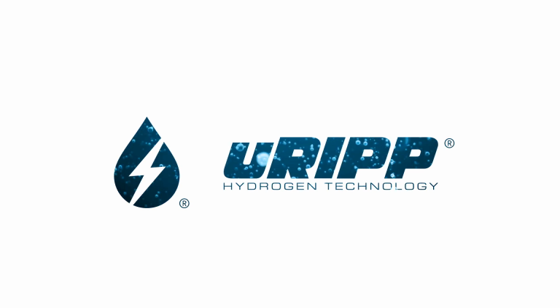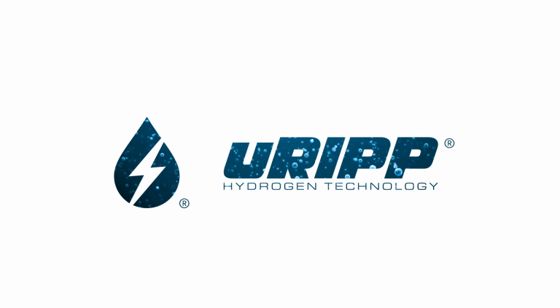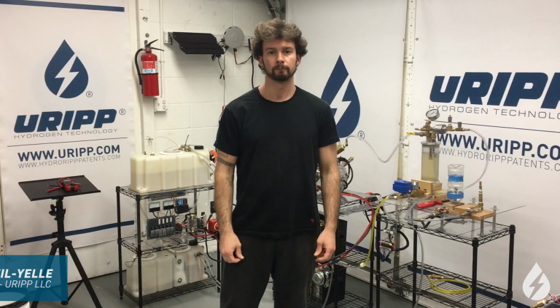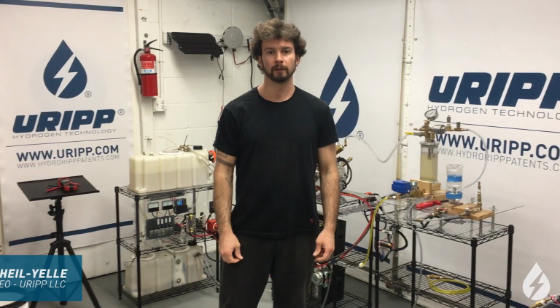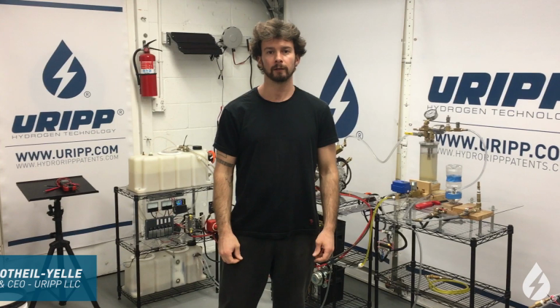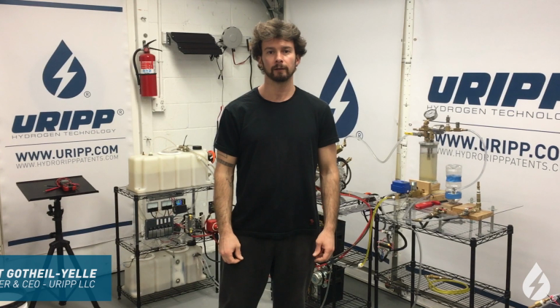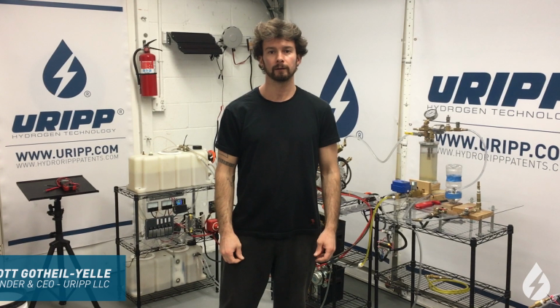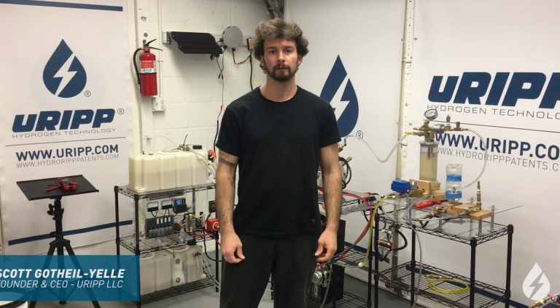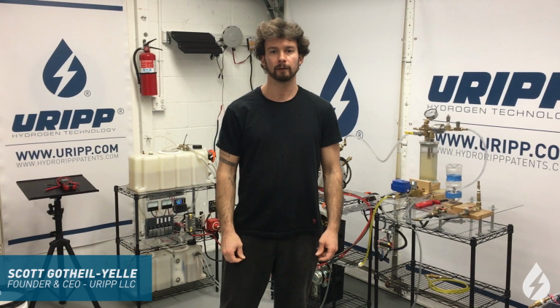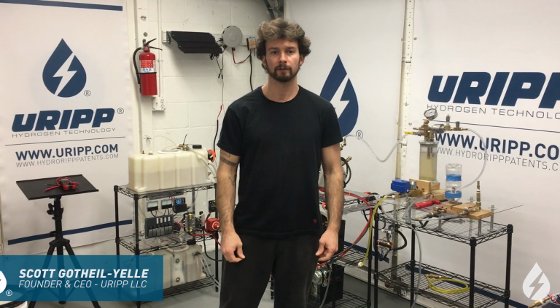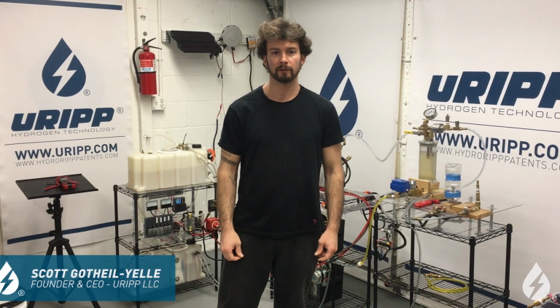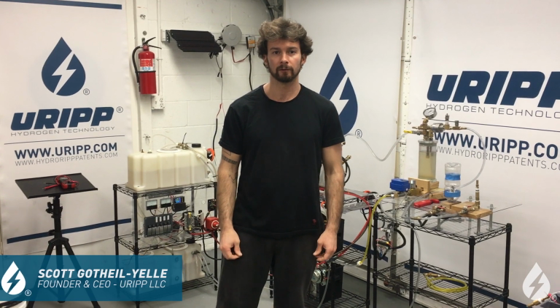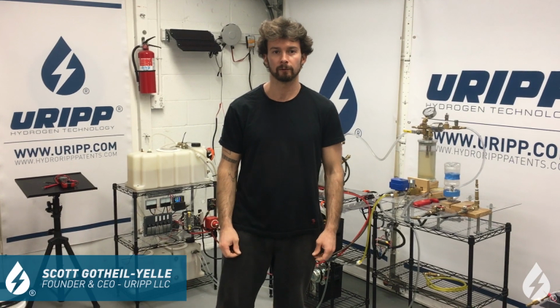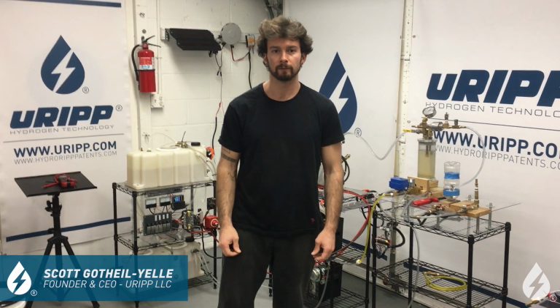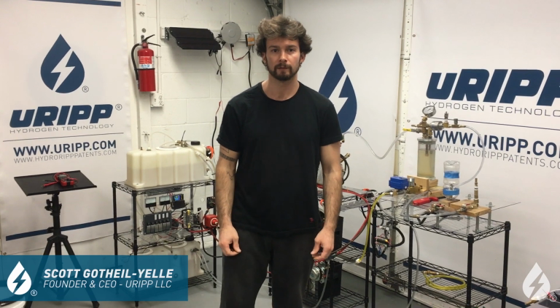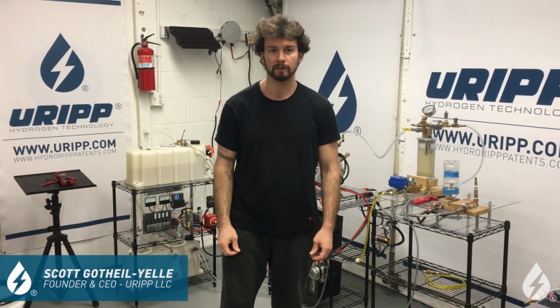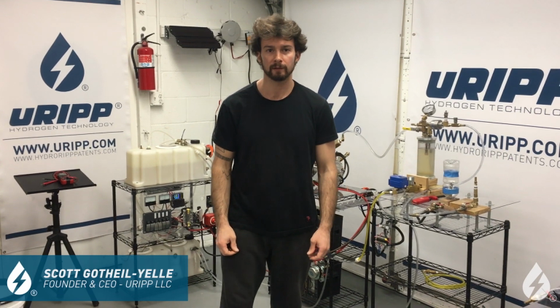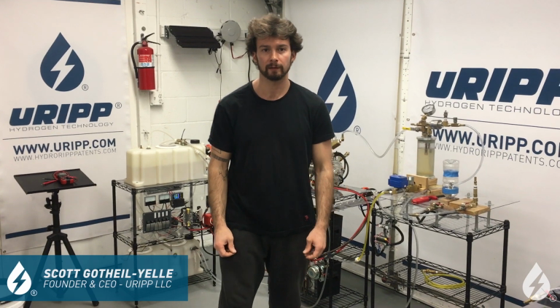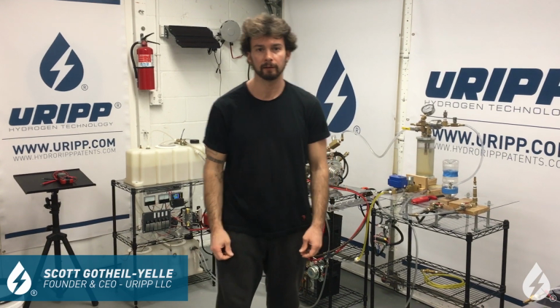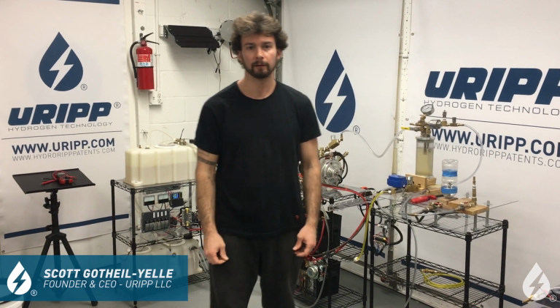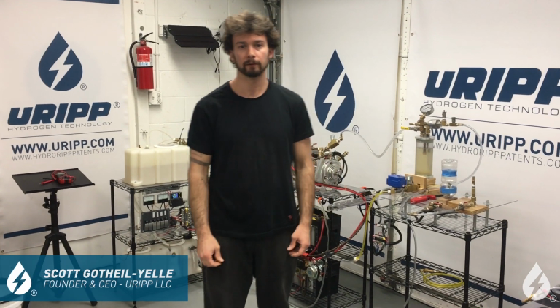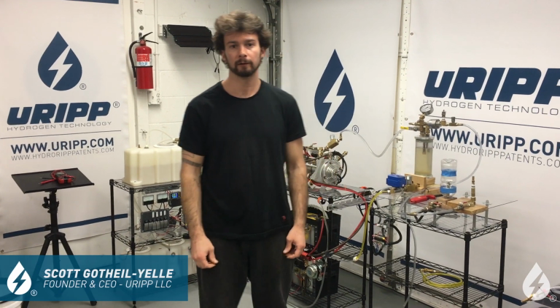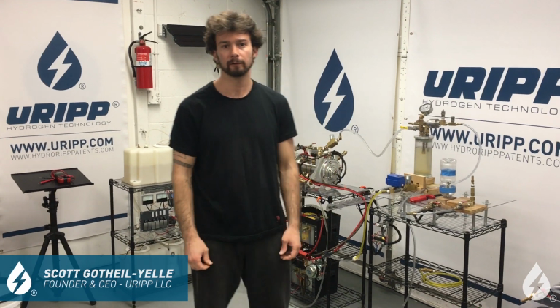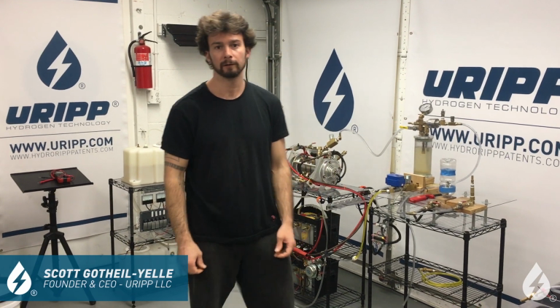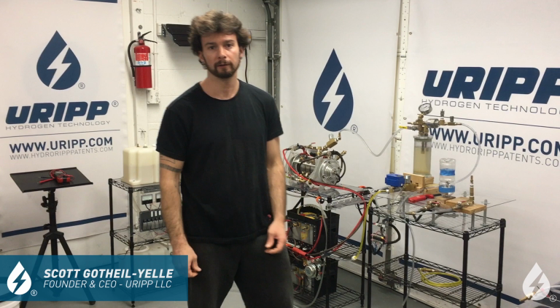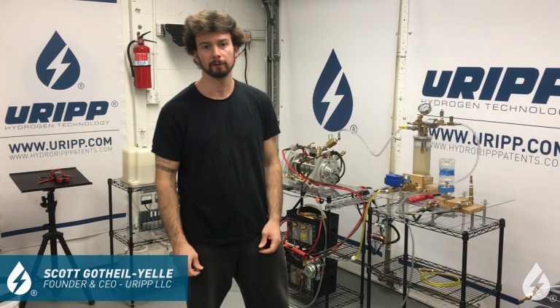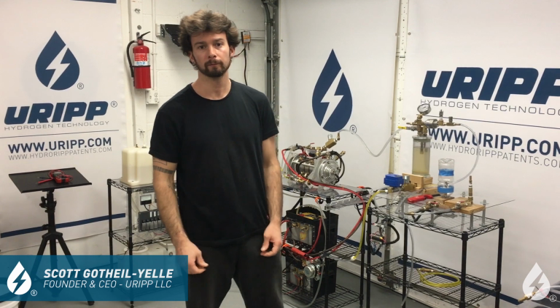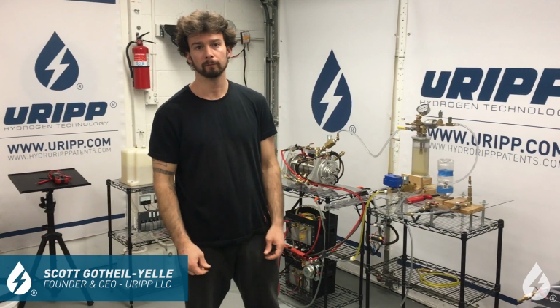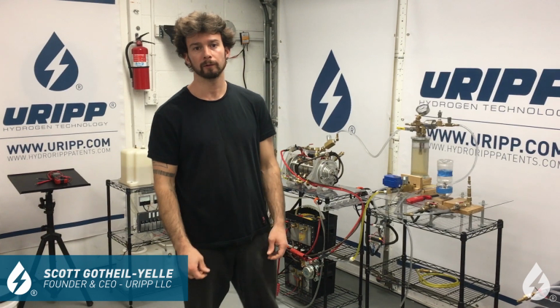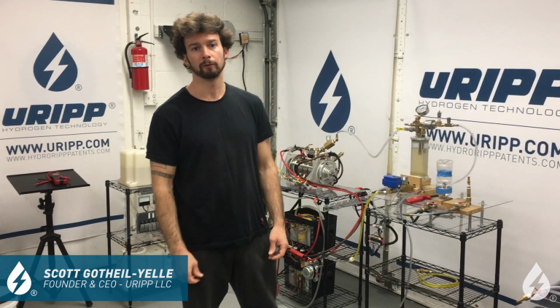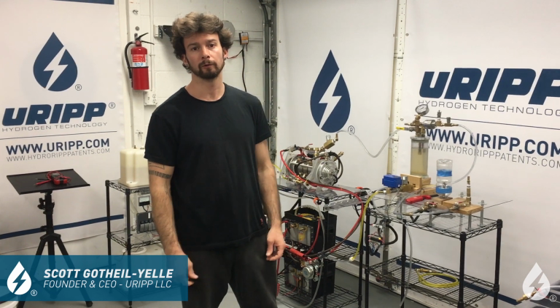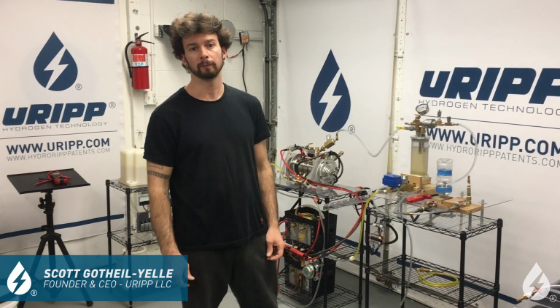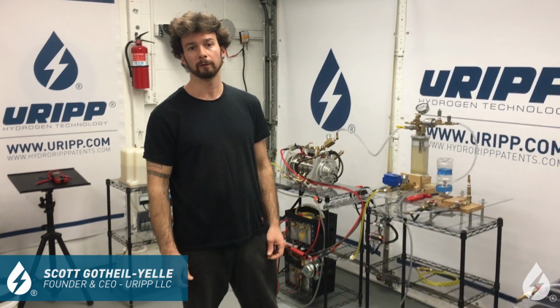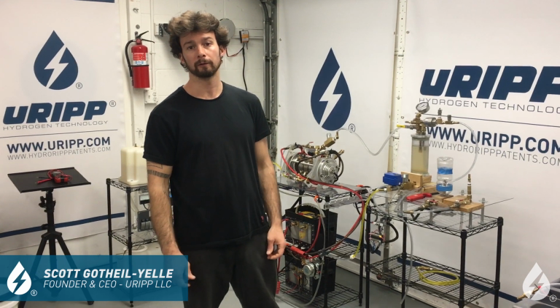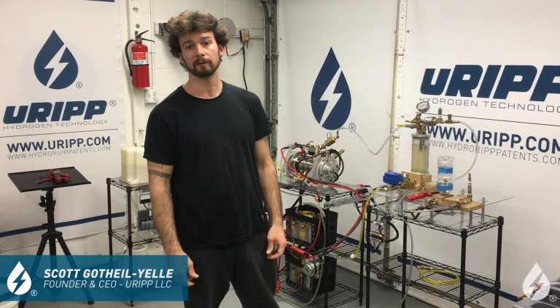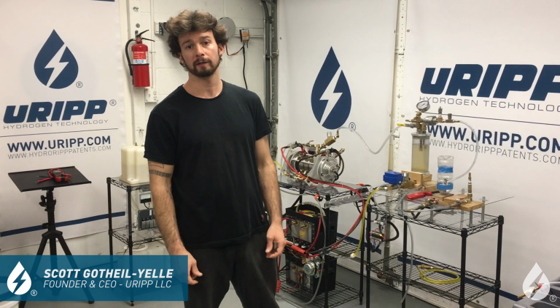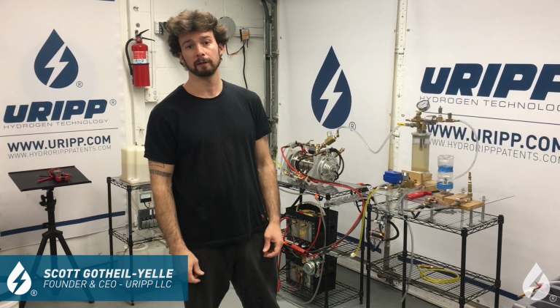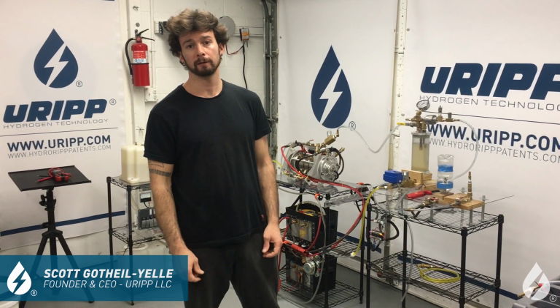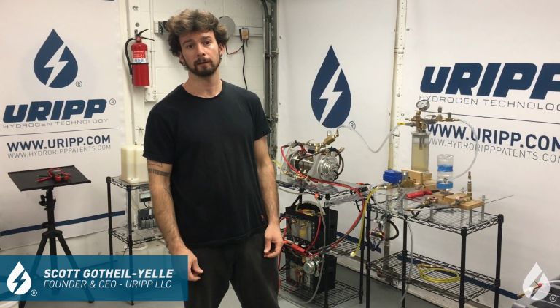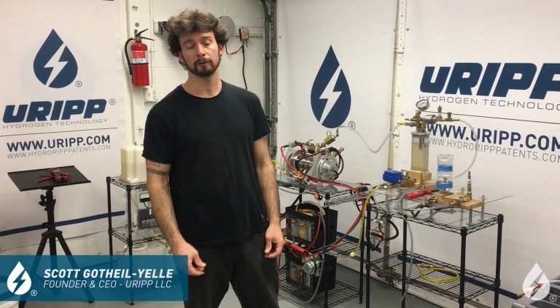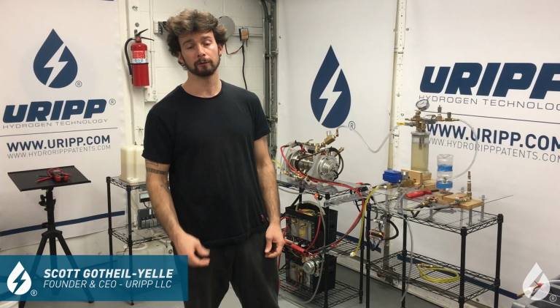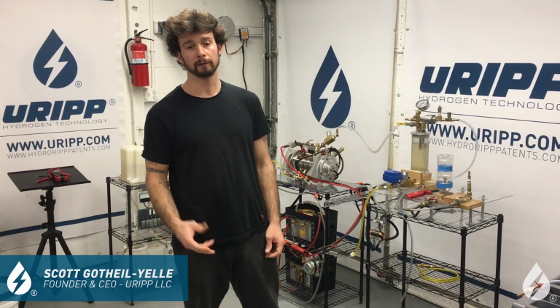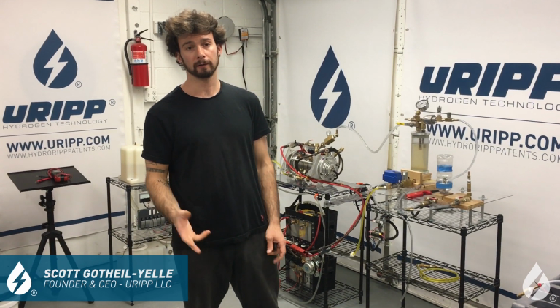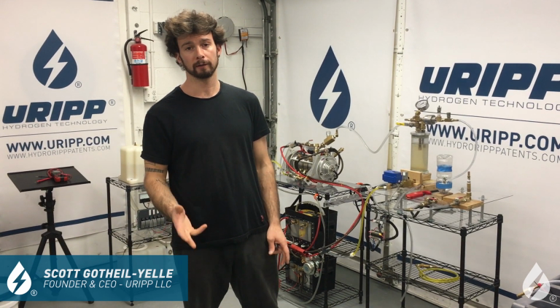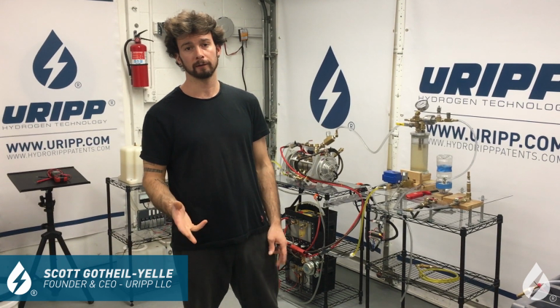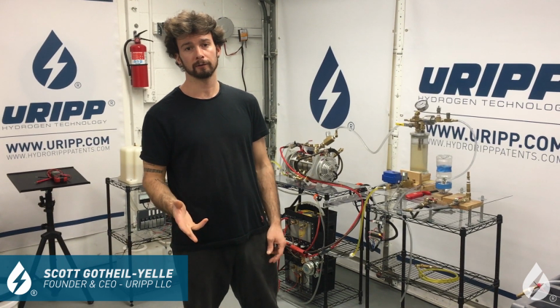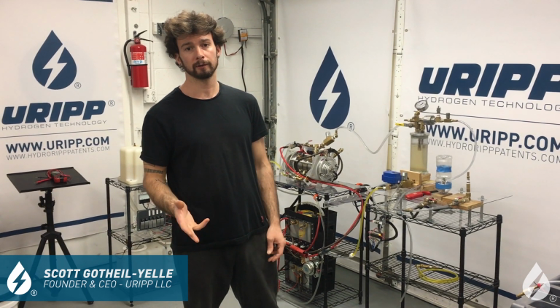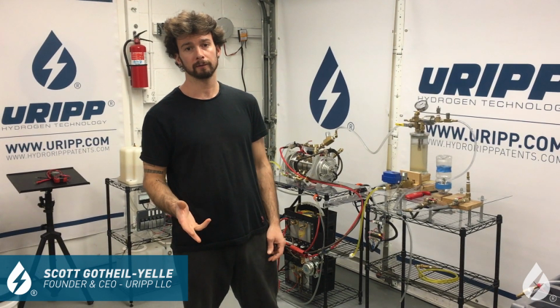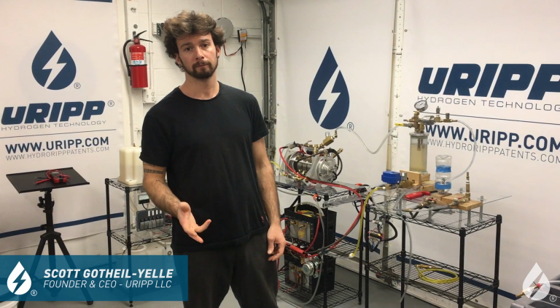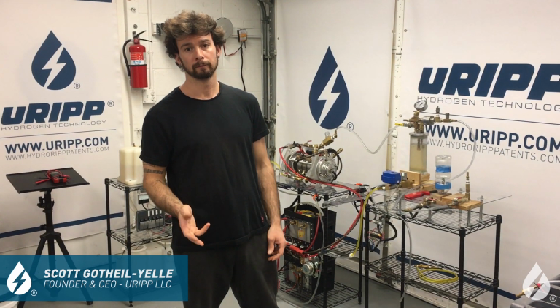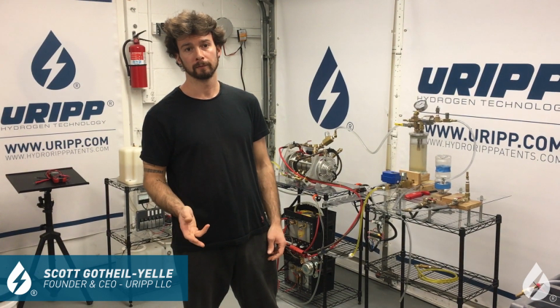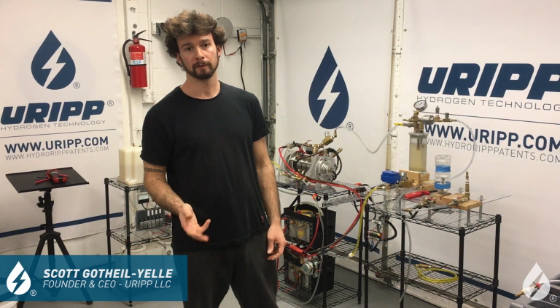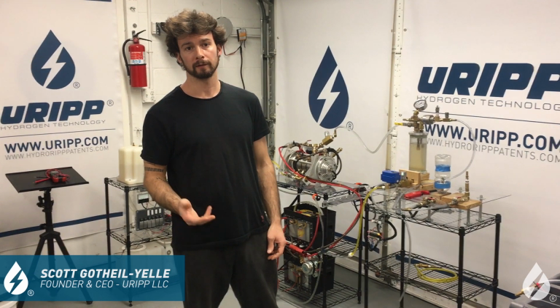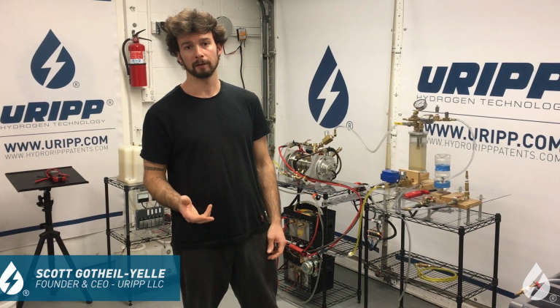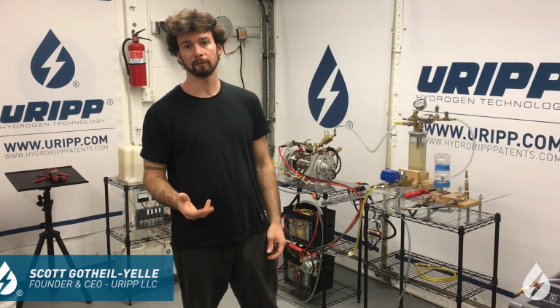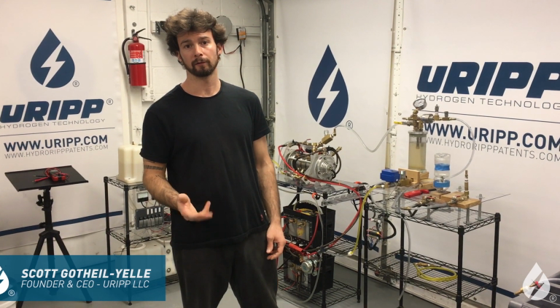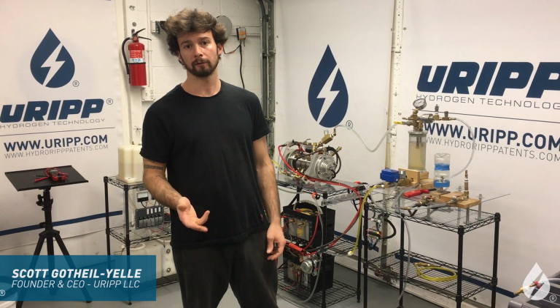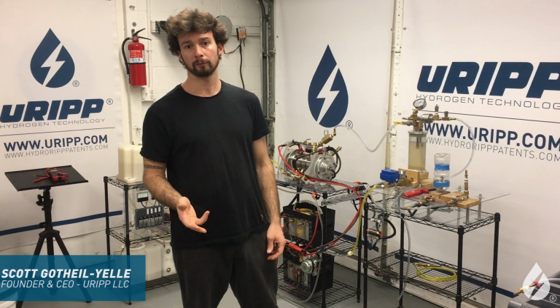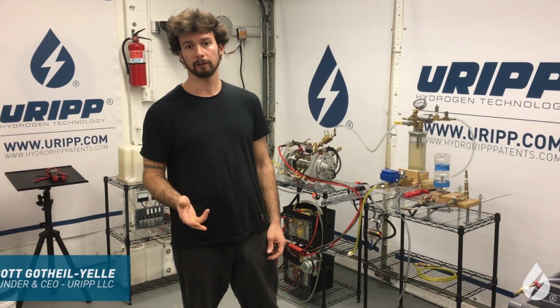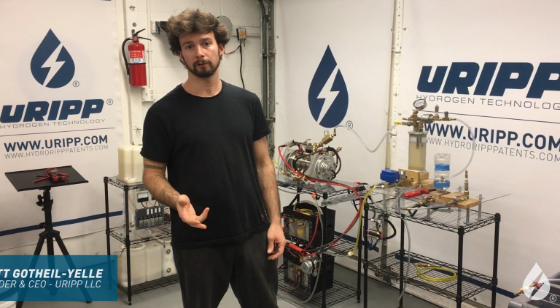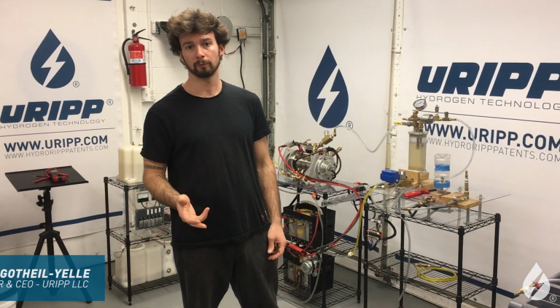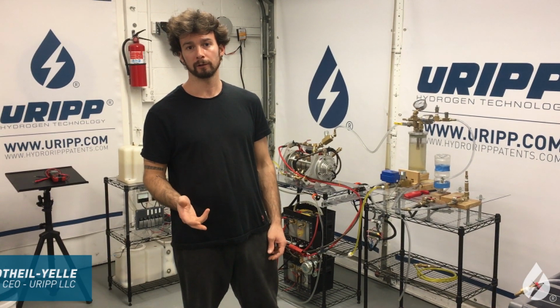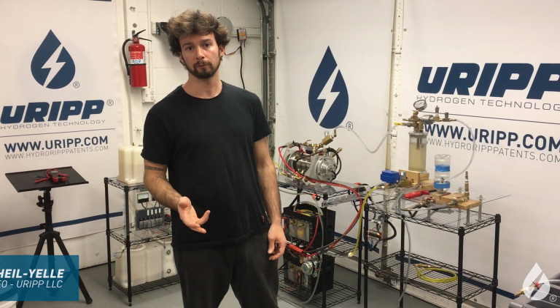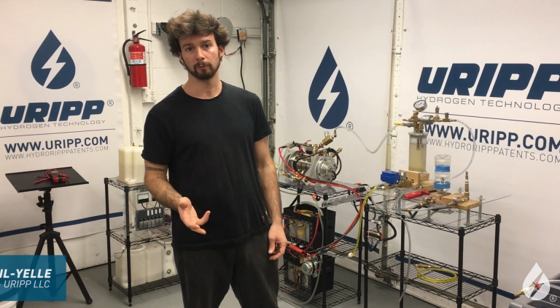Hey, how's it going? It's Rebecca Hall-Yel here at URF LLC, Hydrogen Technology. It's 11-3-2020.